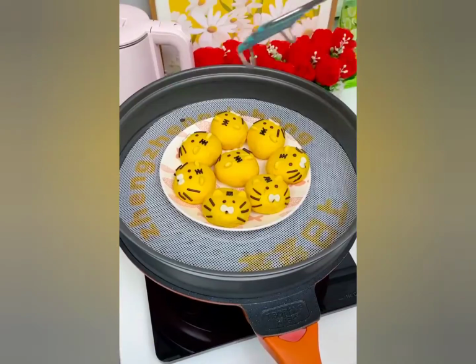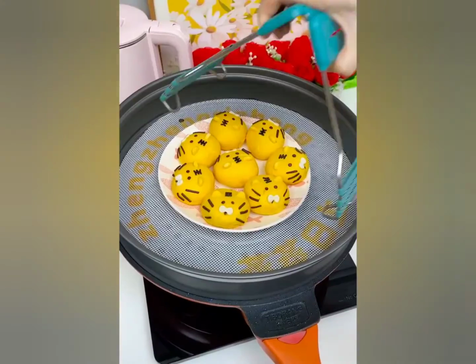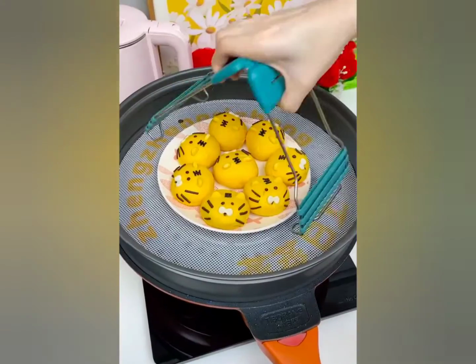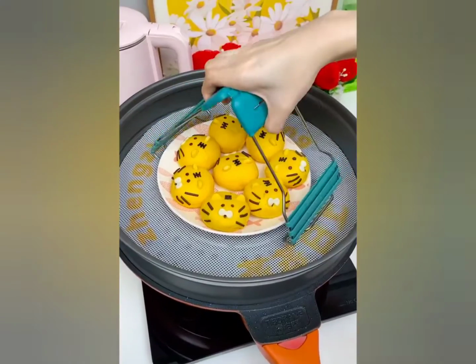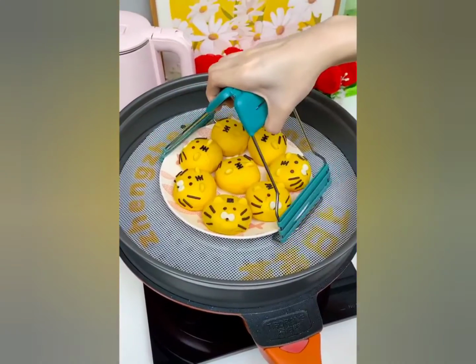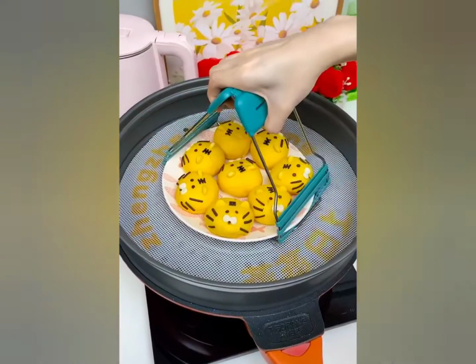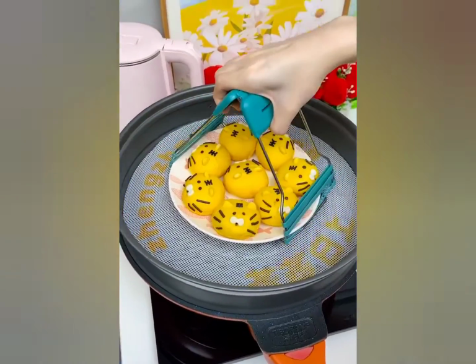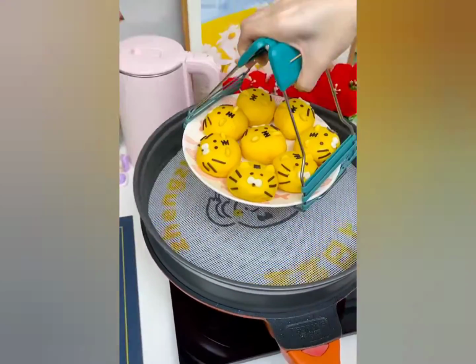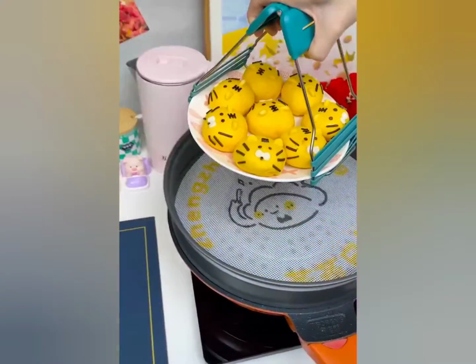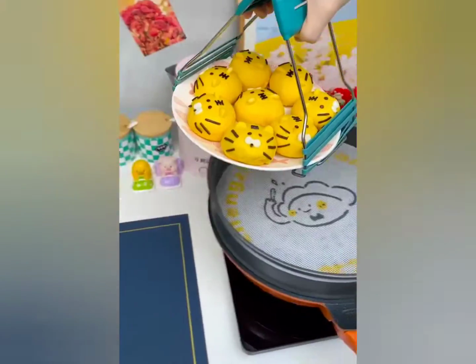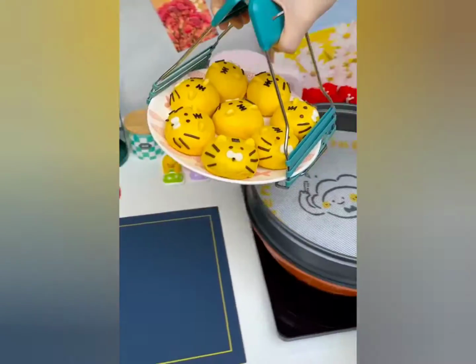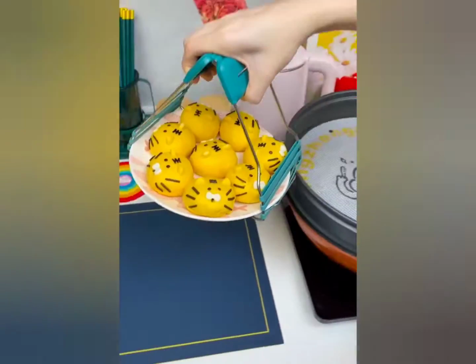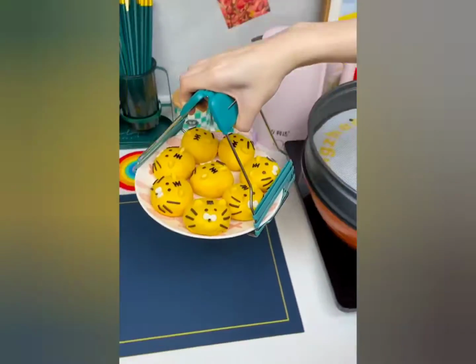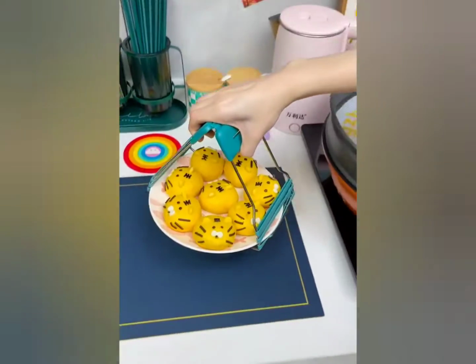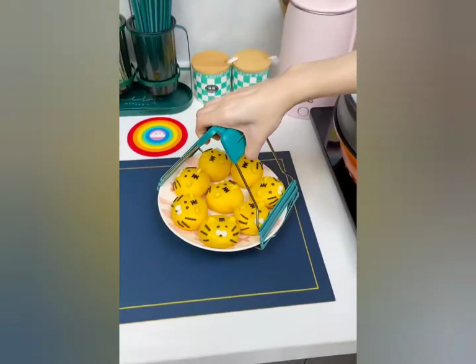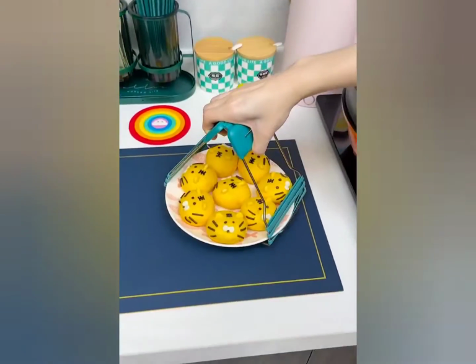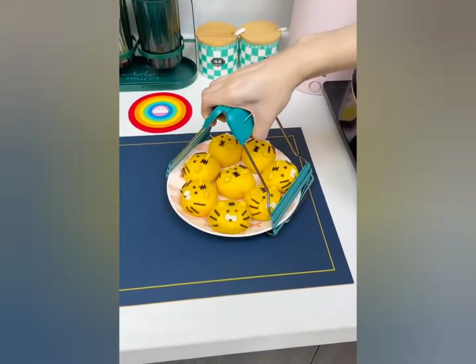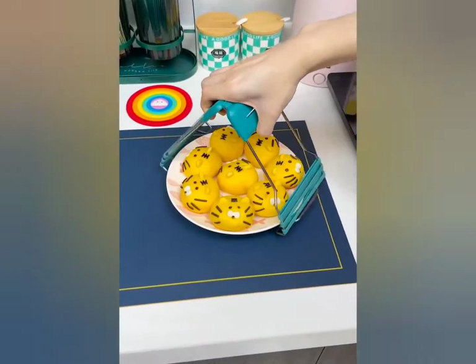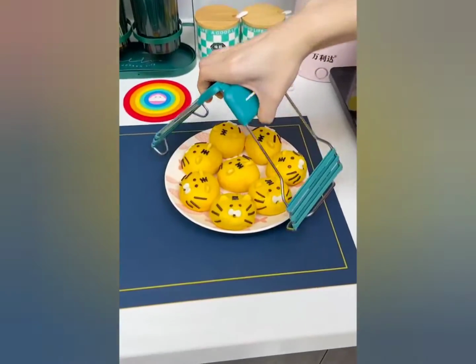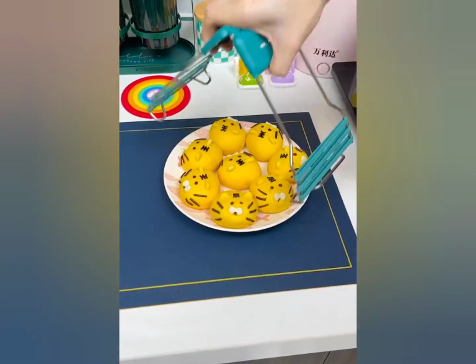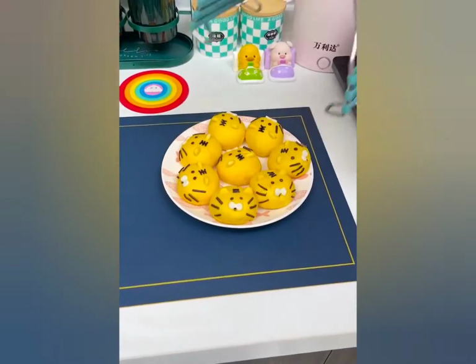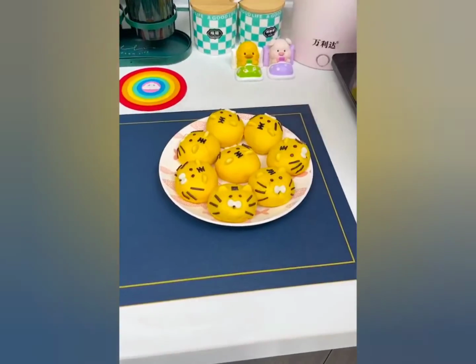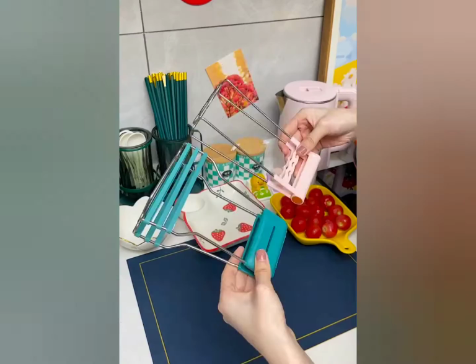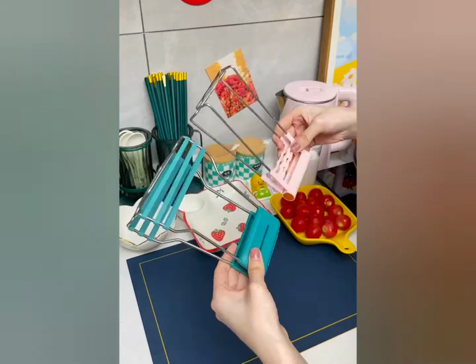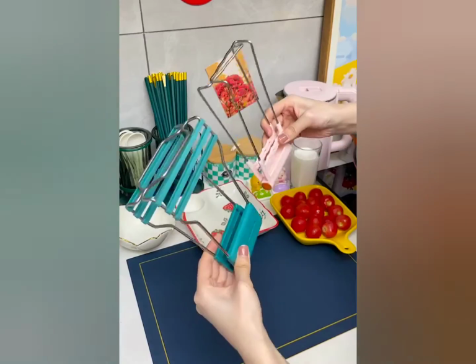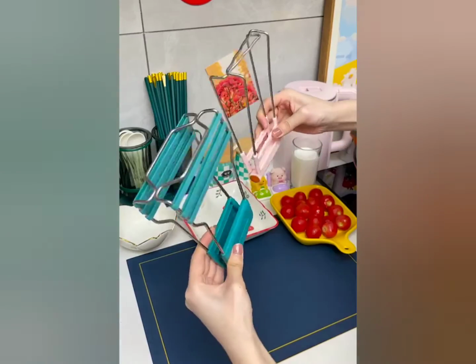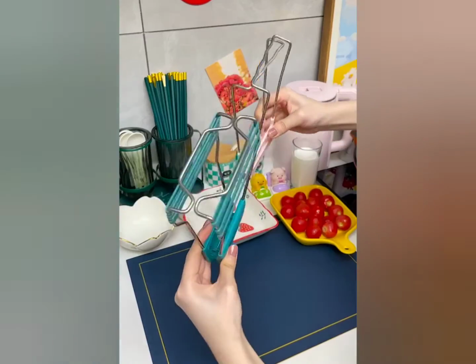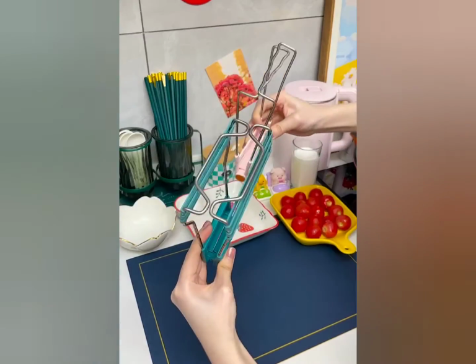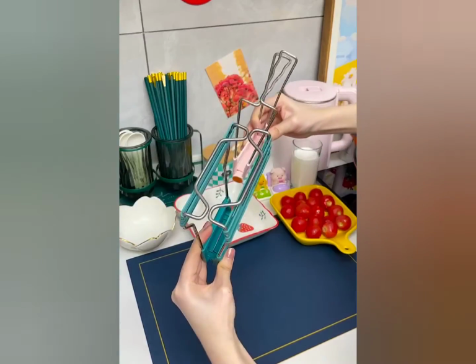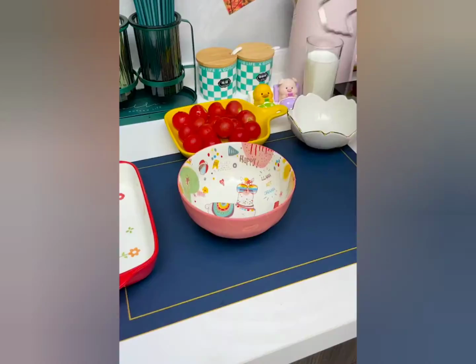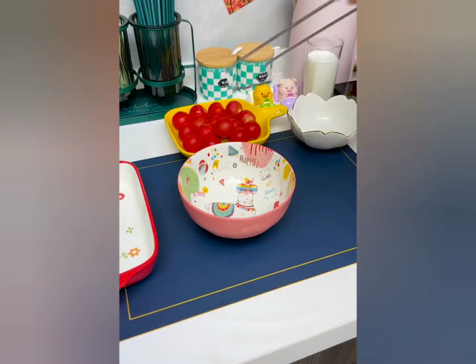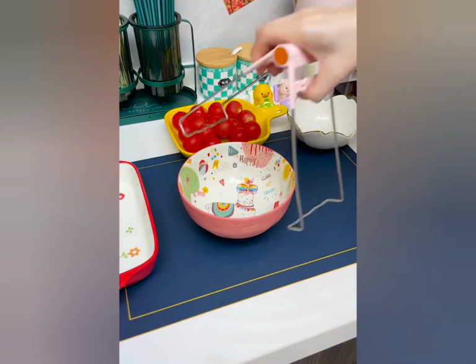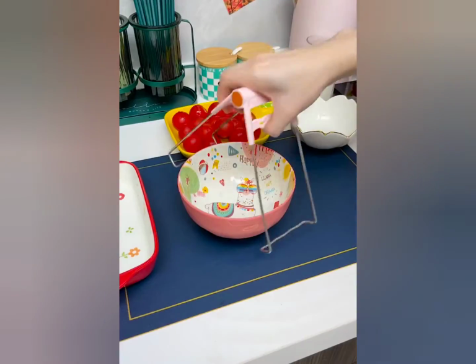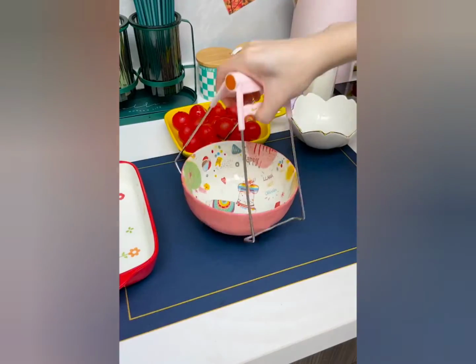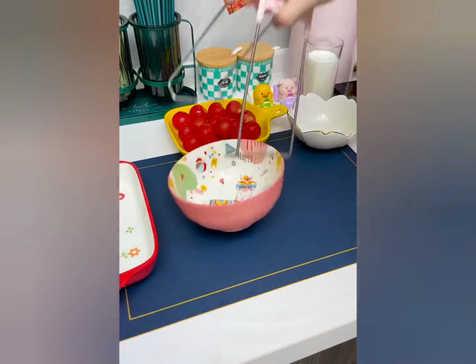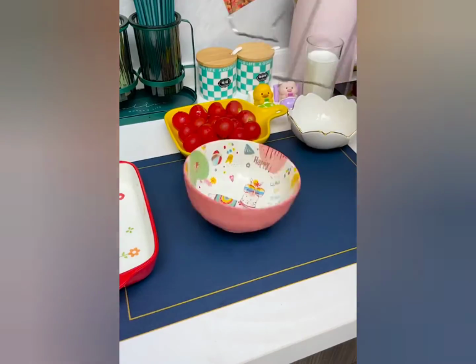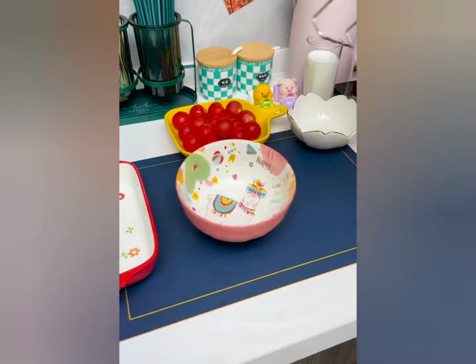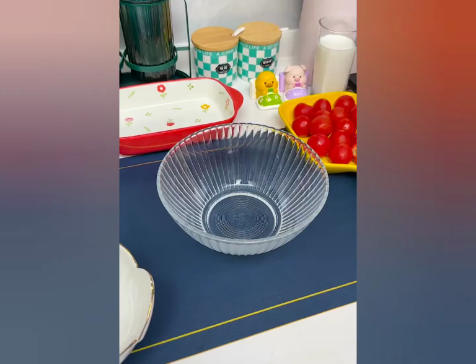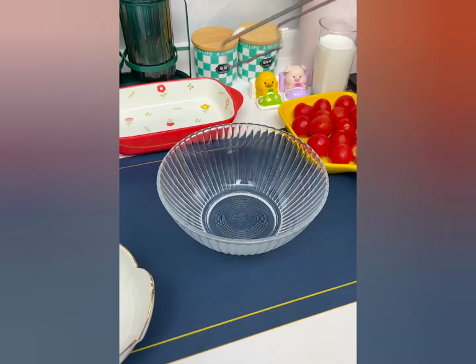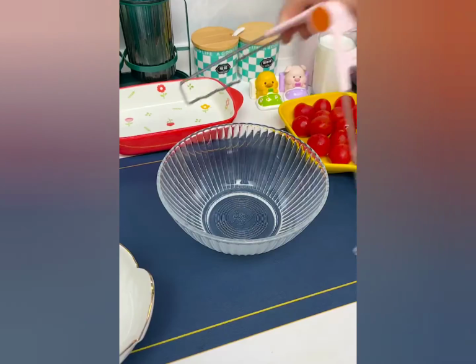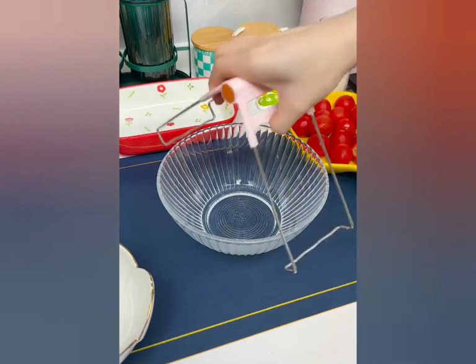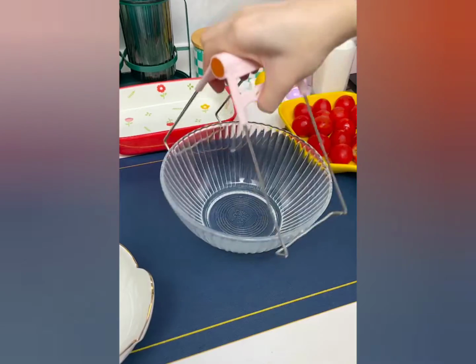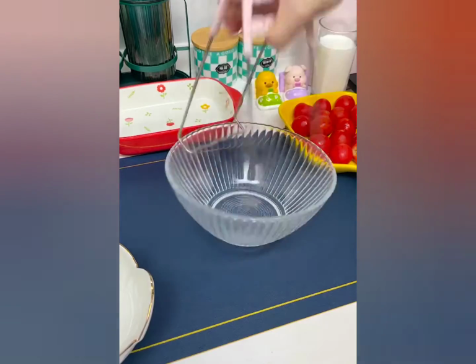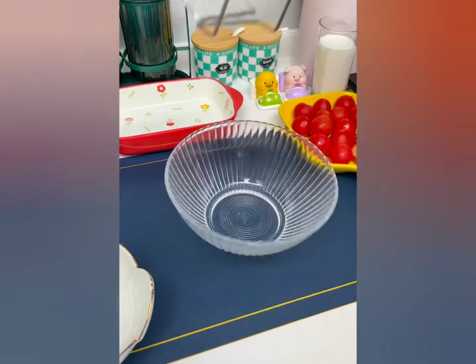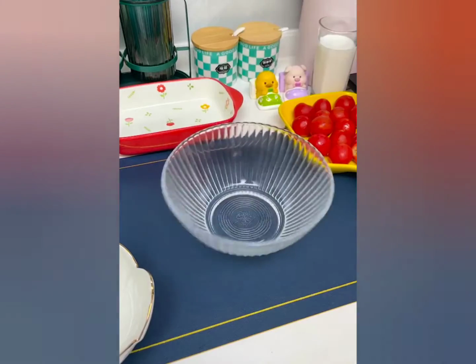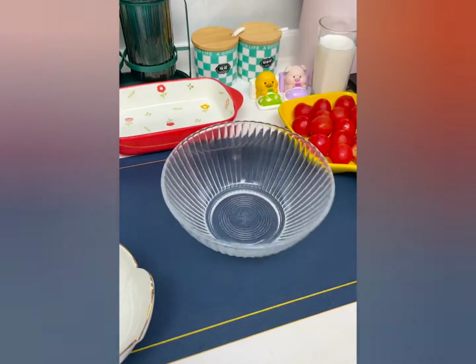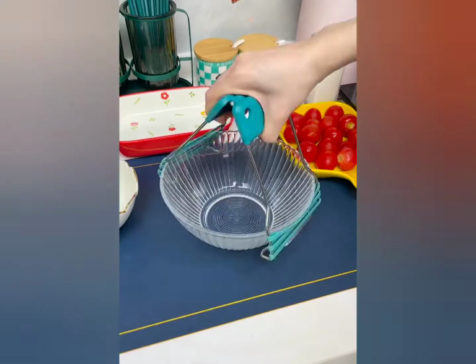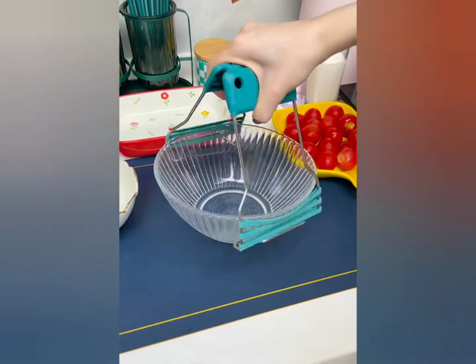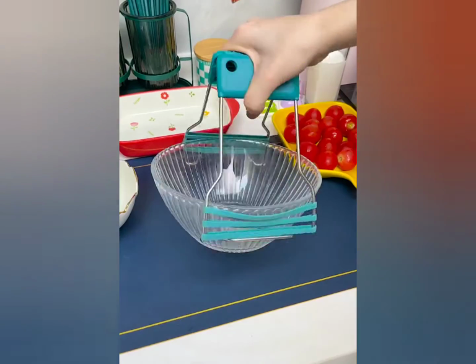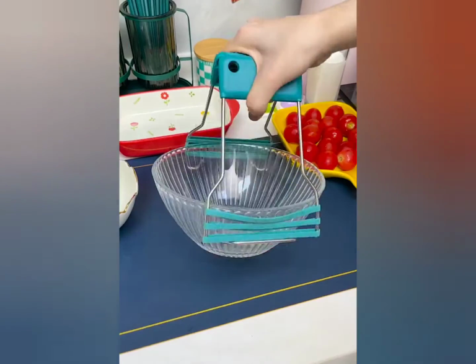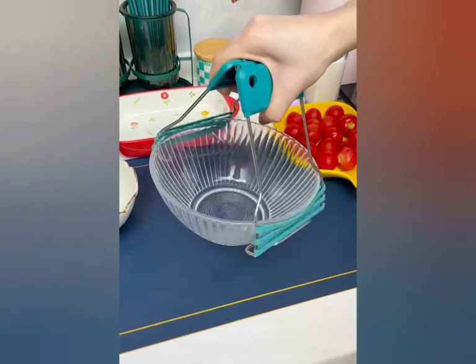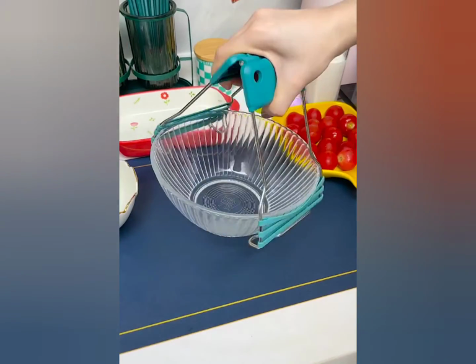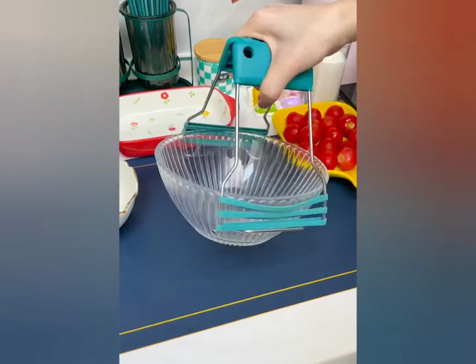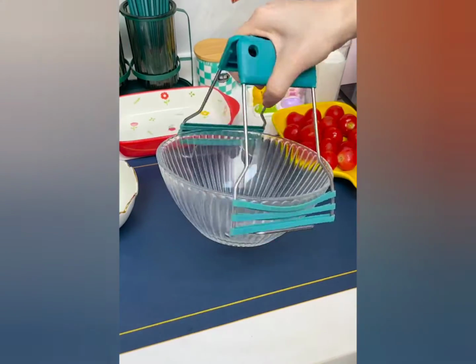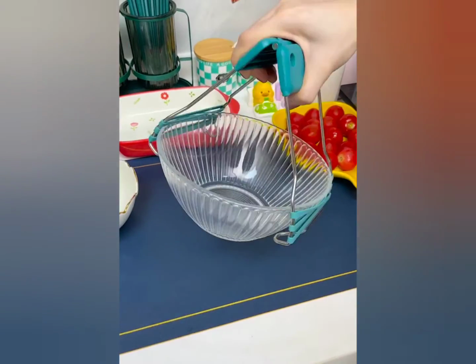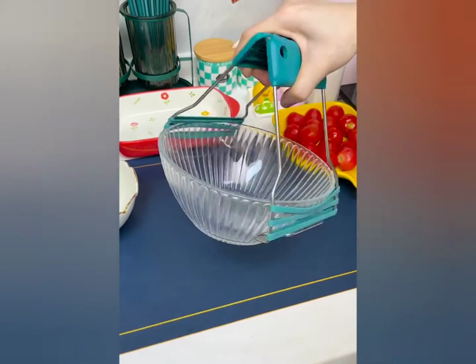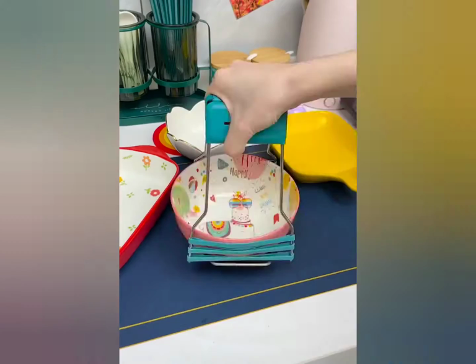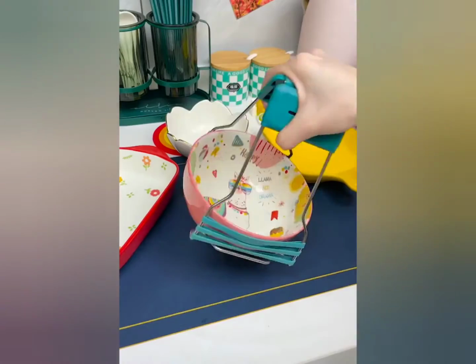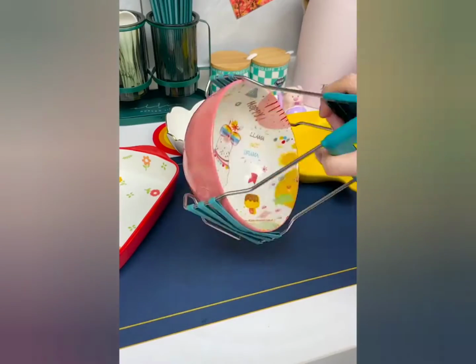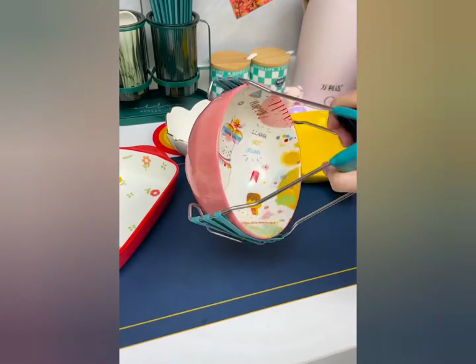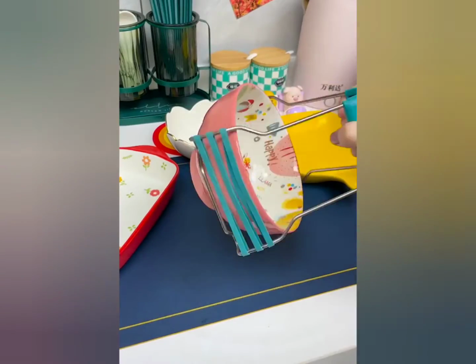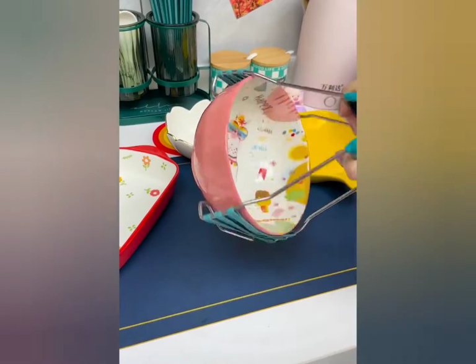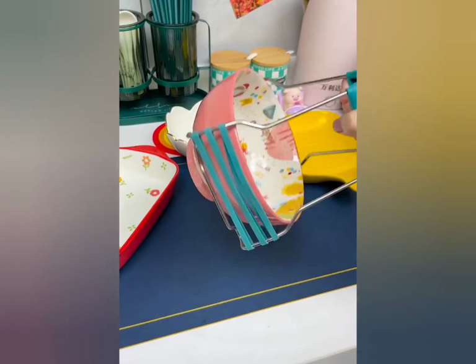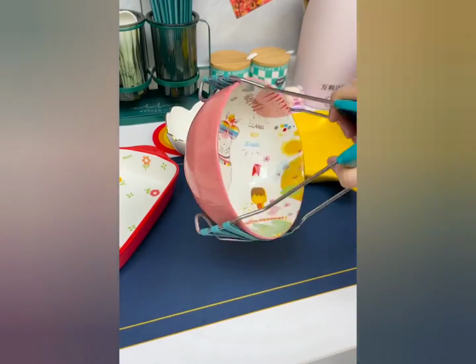Creative plate lifter — anti-scalding and non-slip, multi-function plate clip with adjustment.